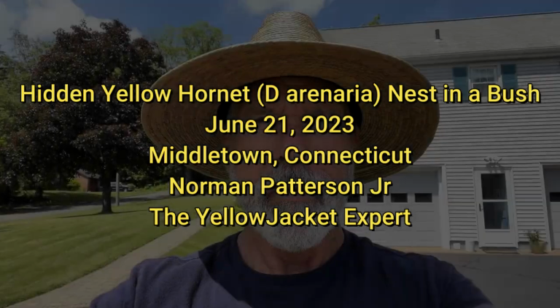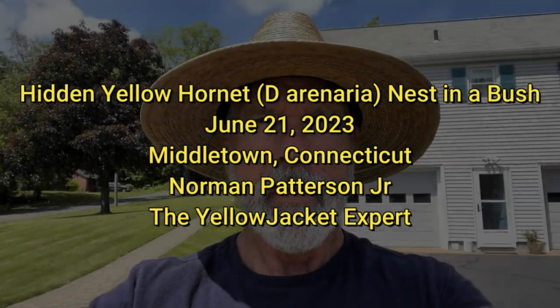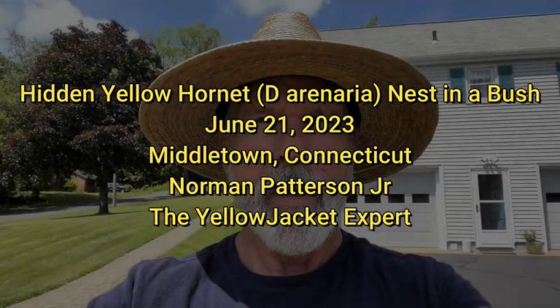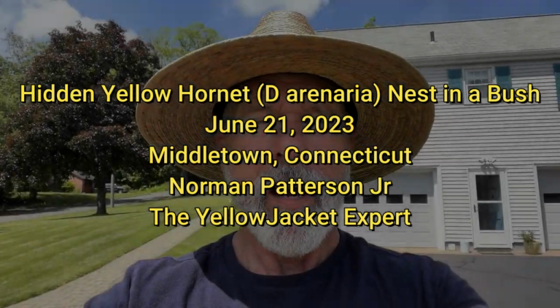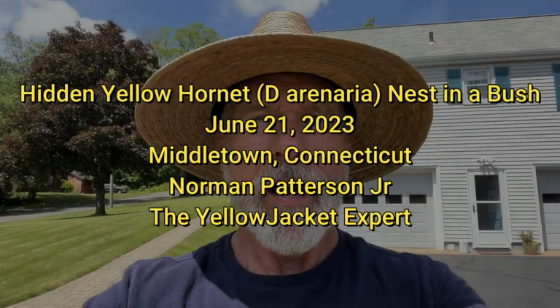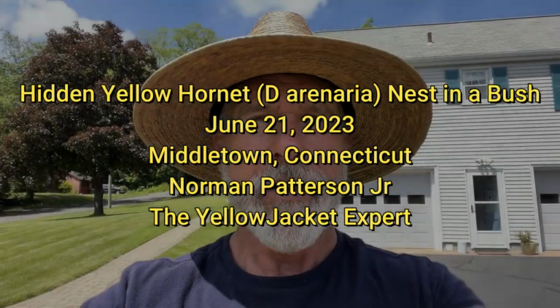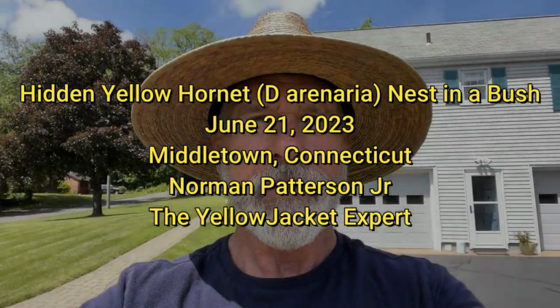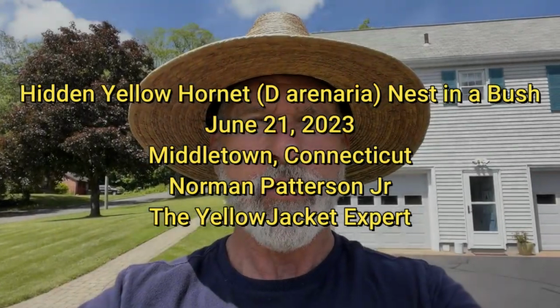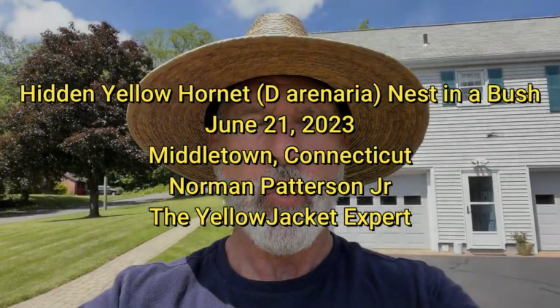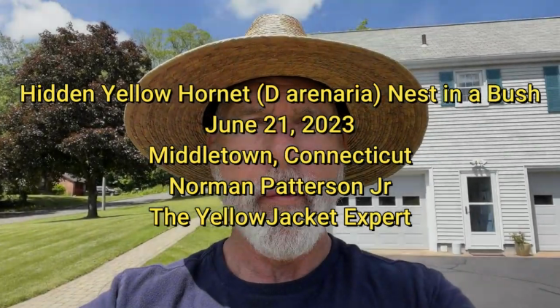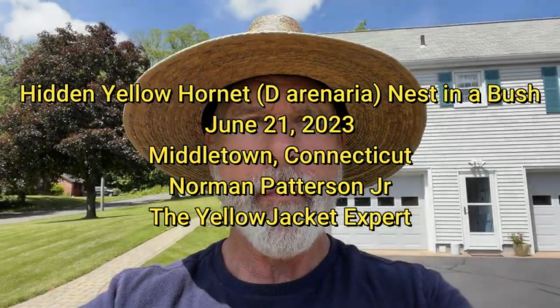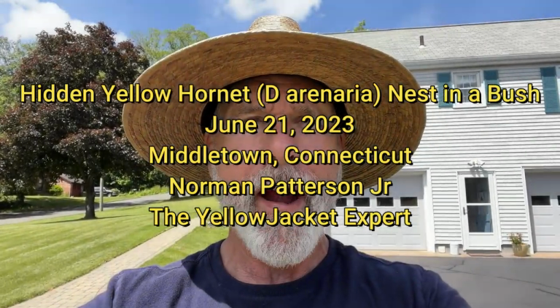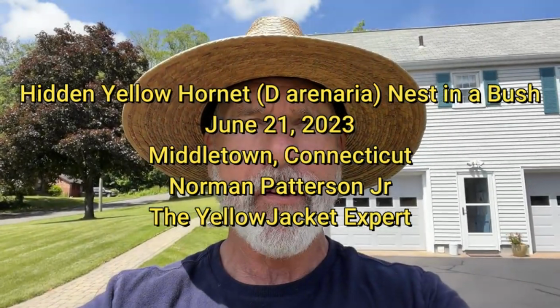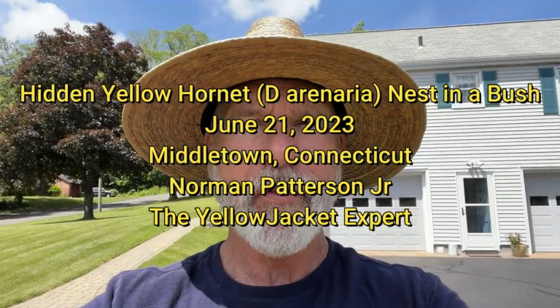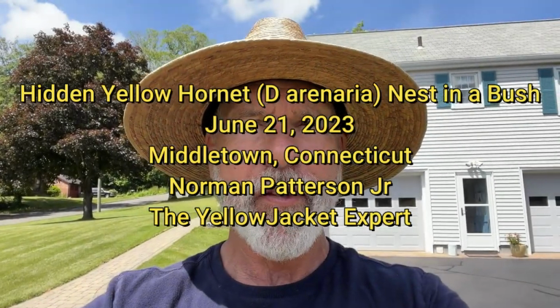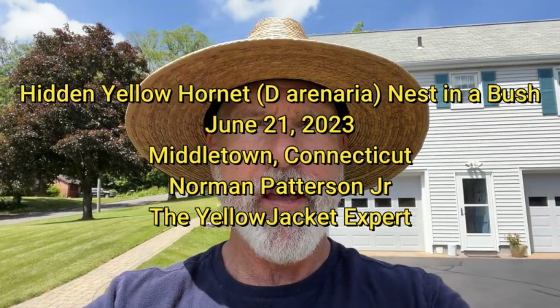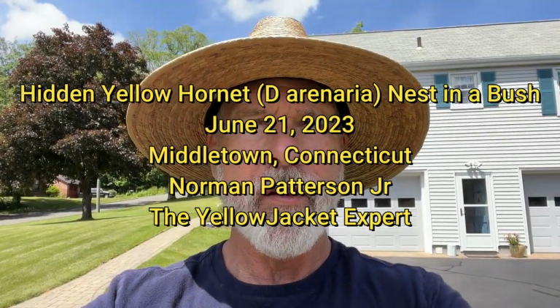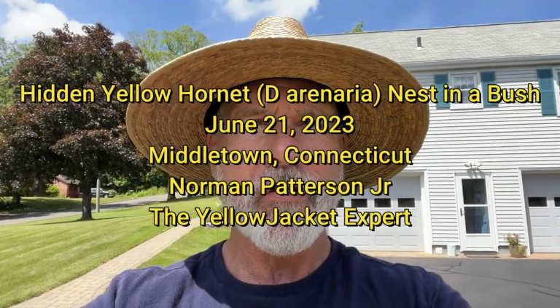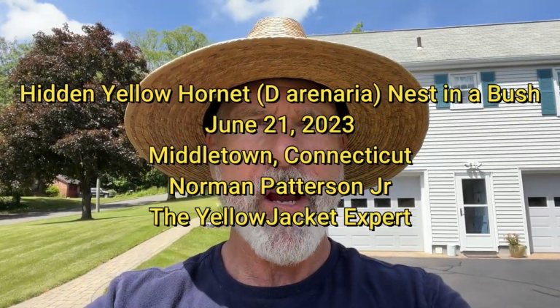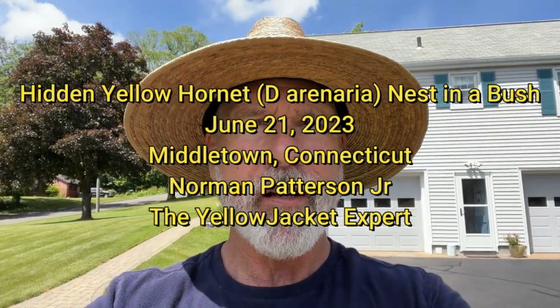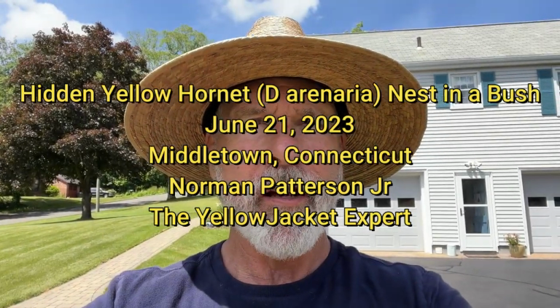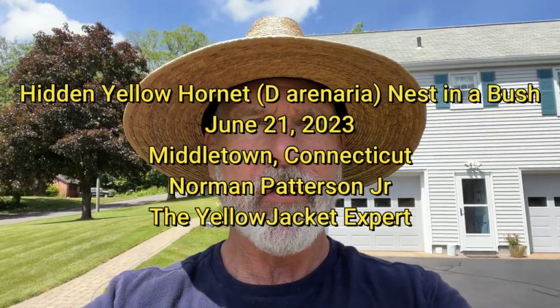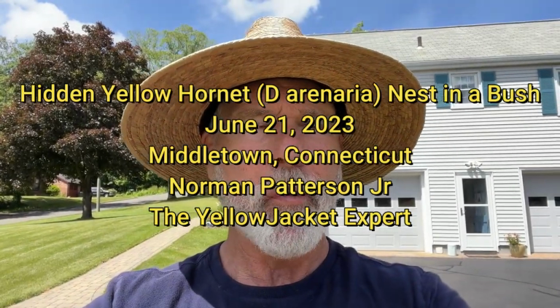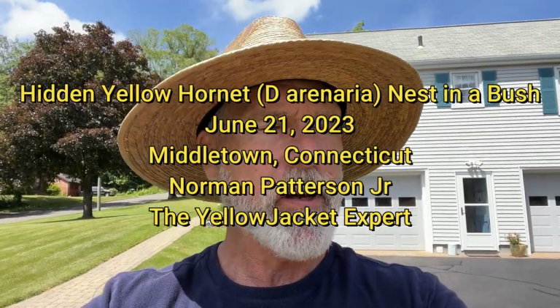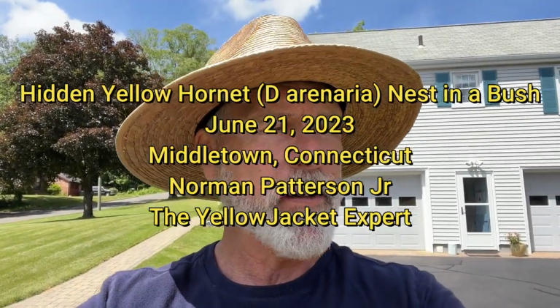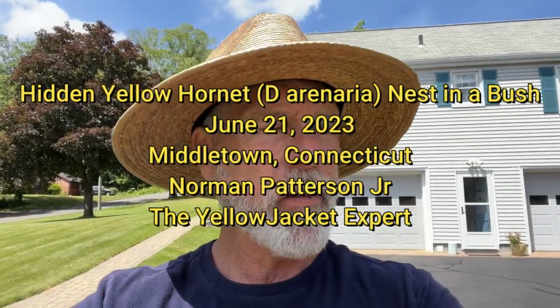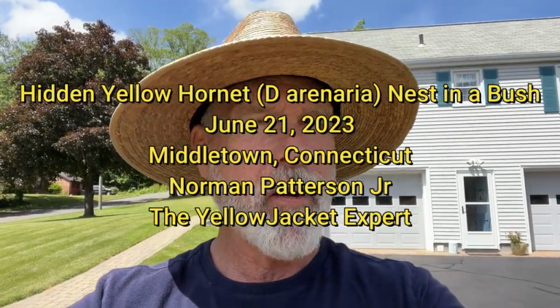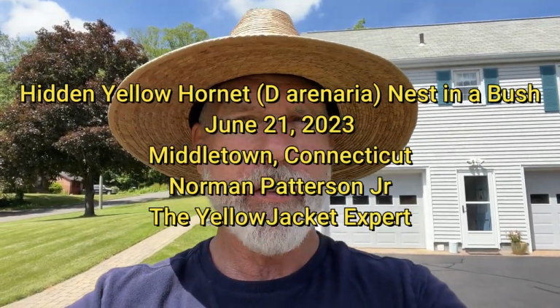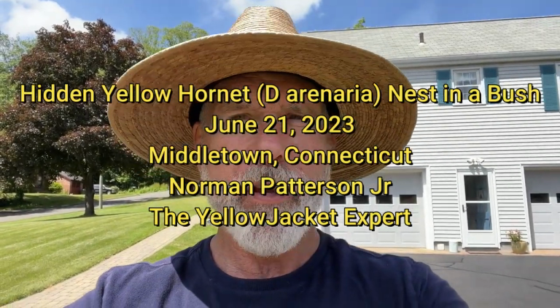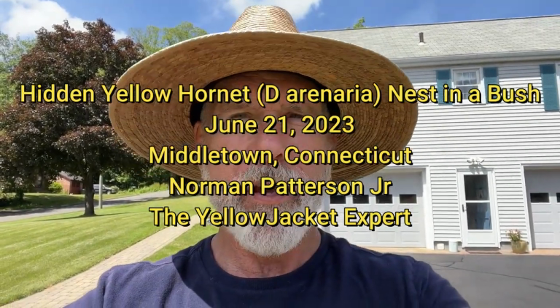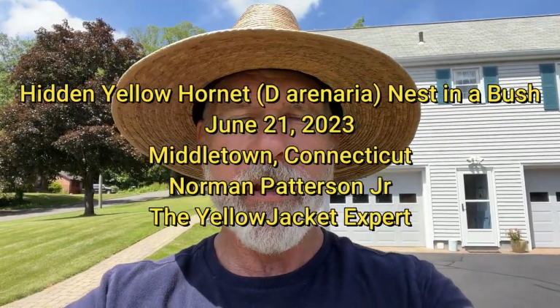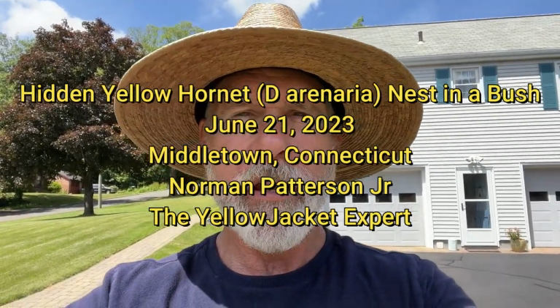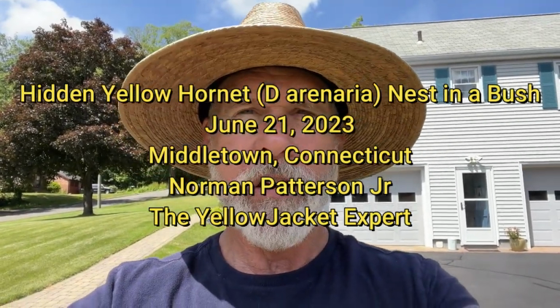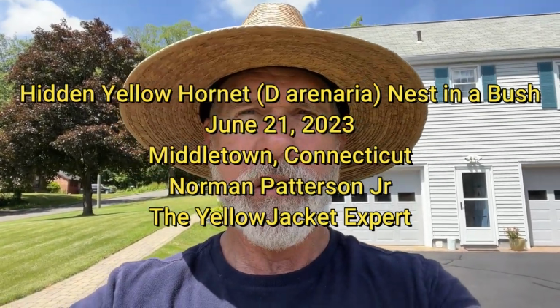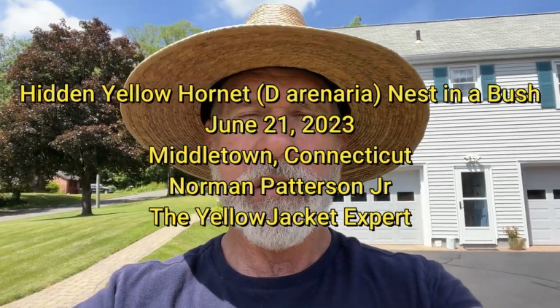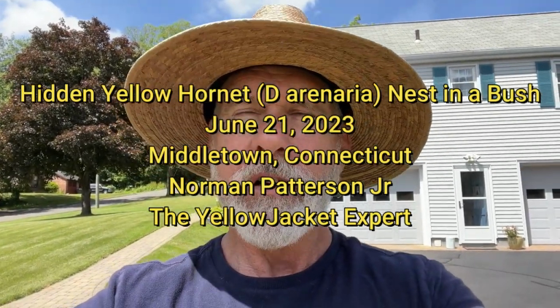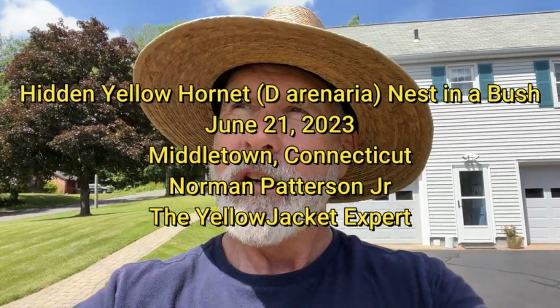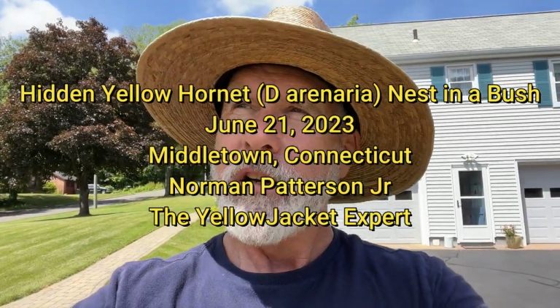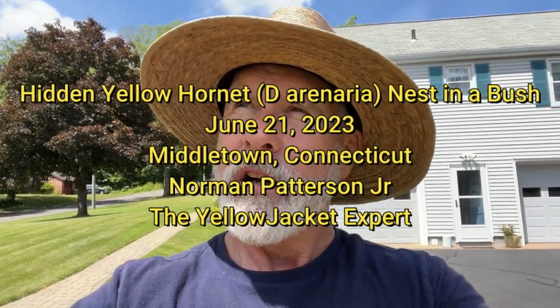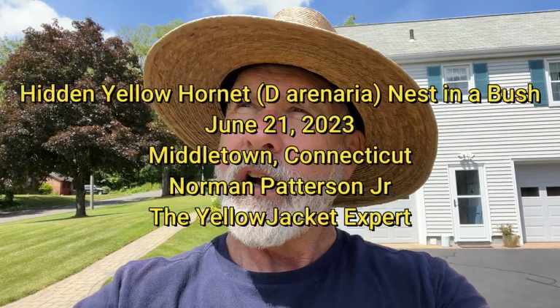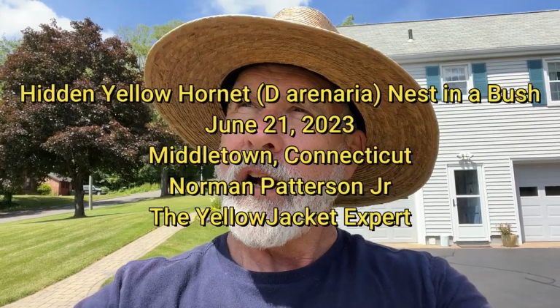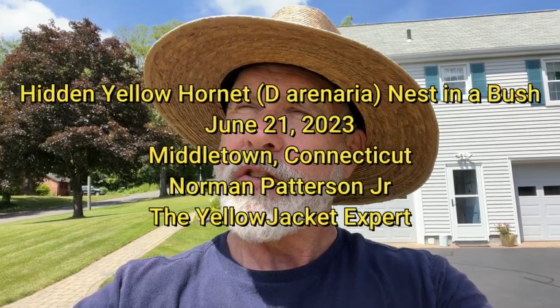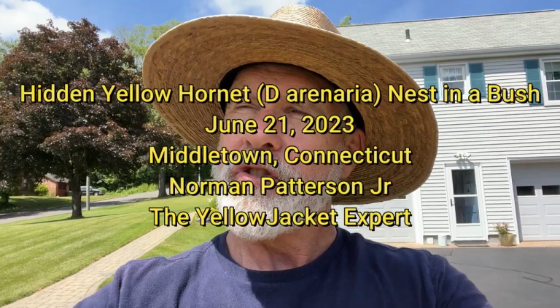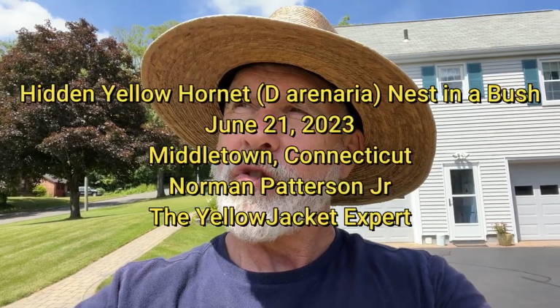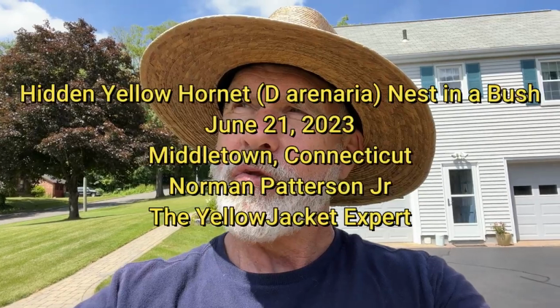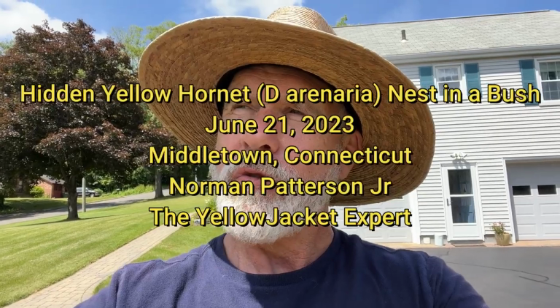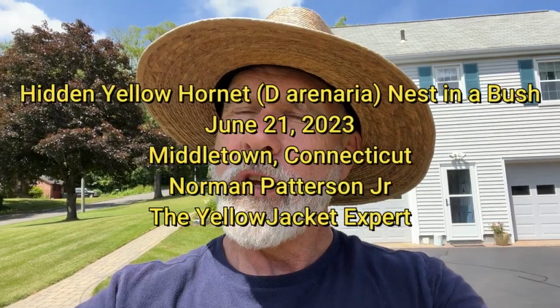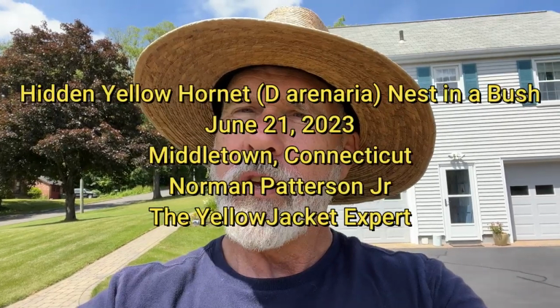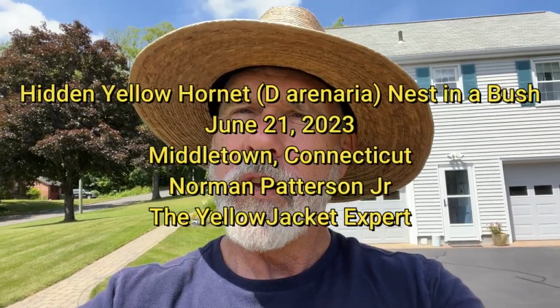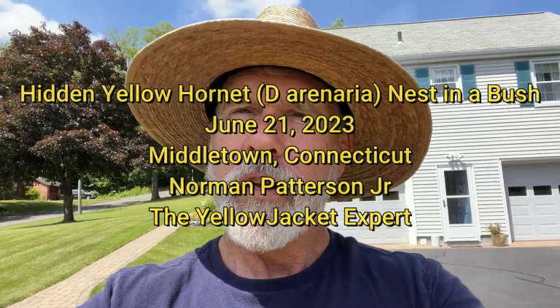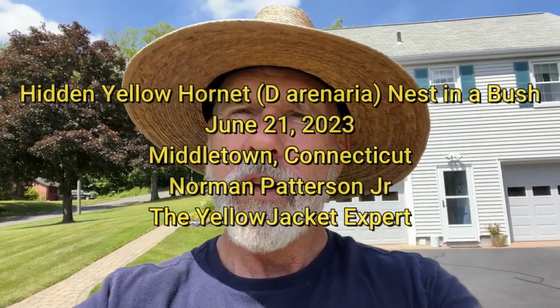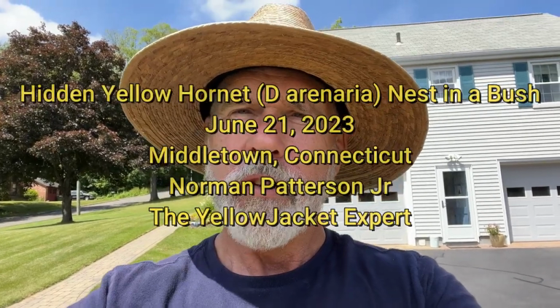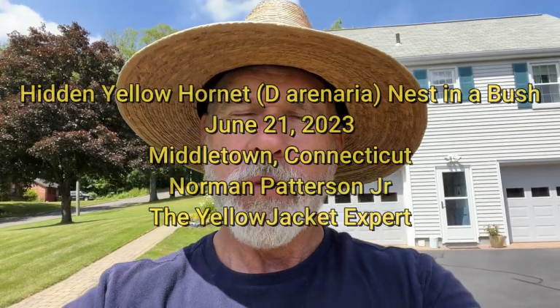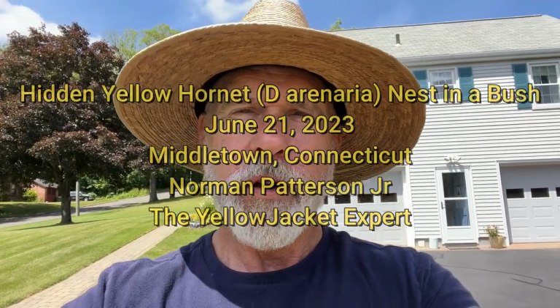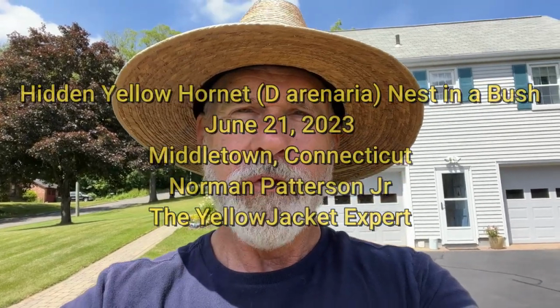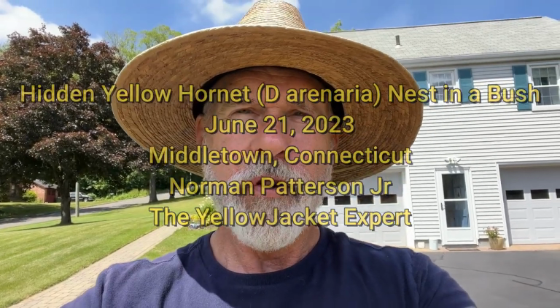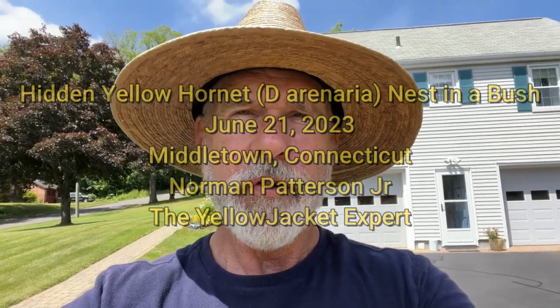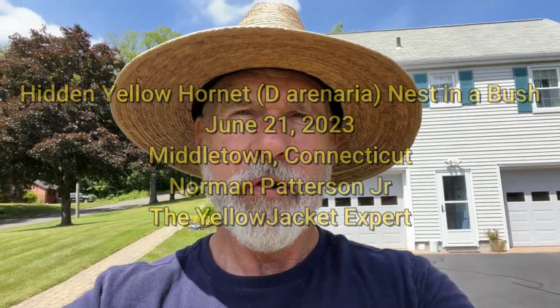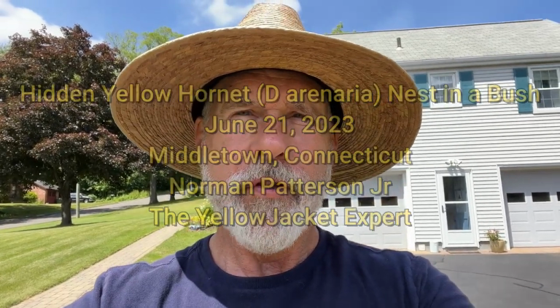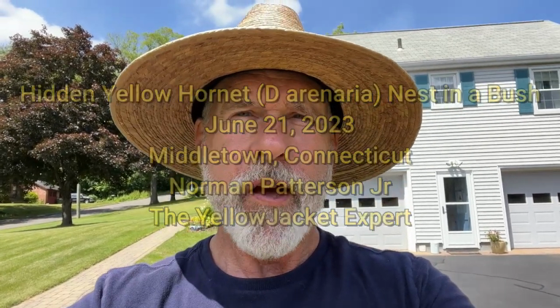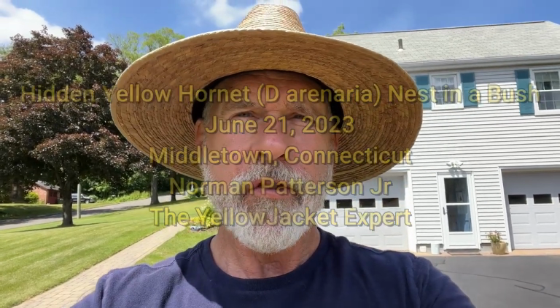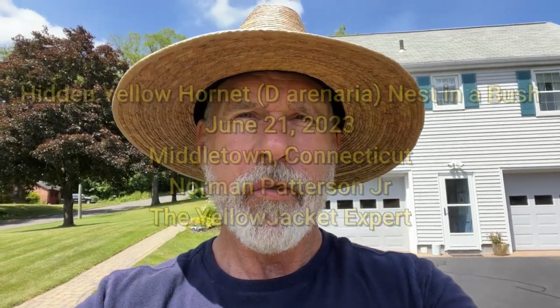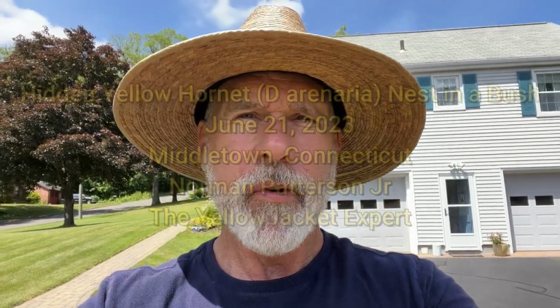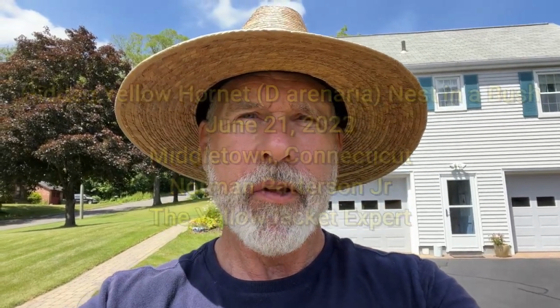Hi, this is Norman Patterson, the Yellow Jacket Expert, on the longest day of the year, June 21st, 2023.